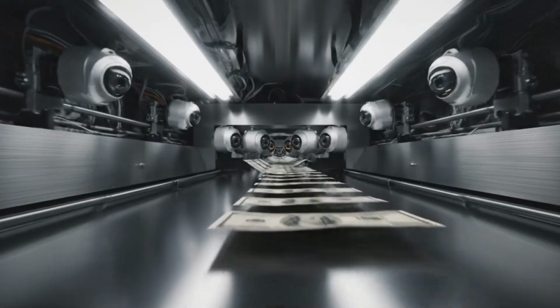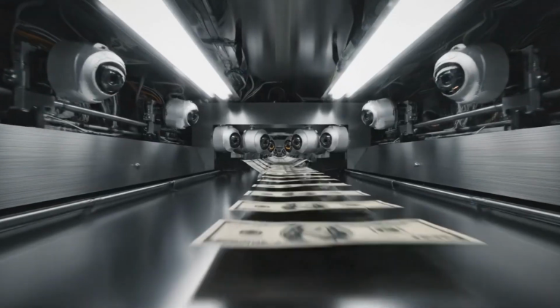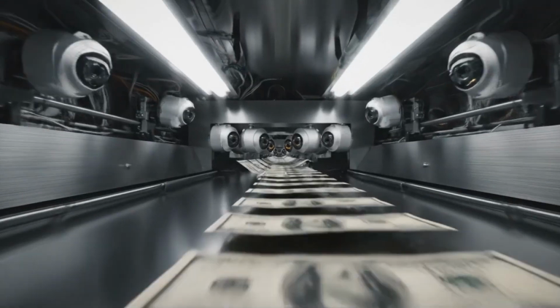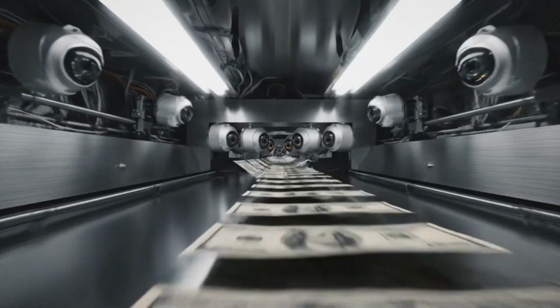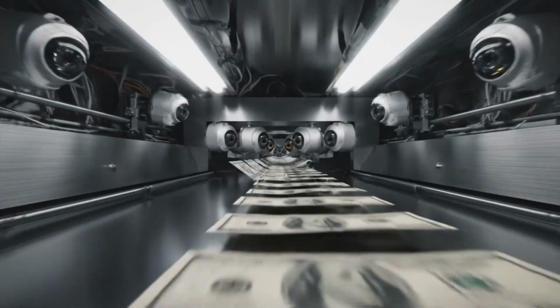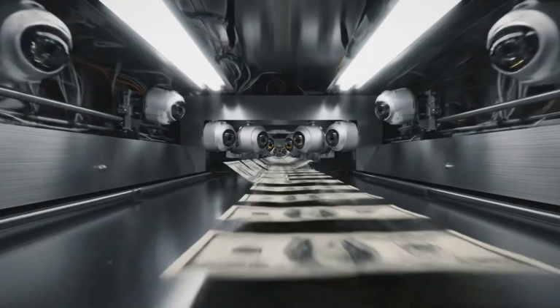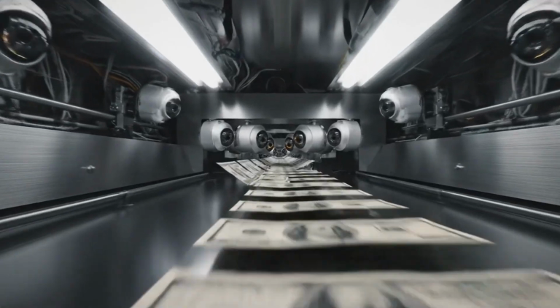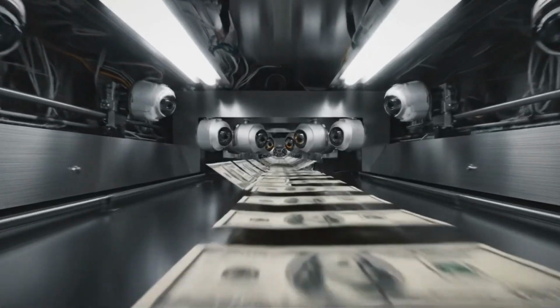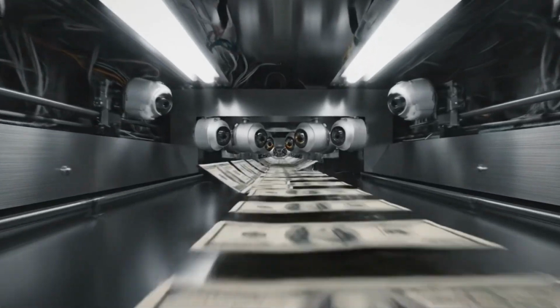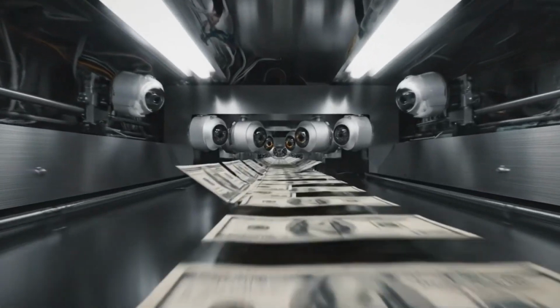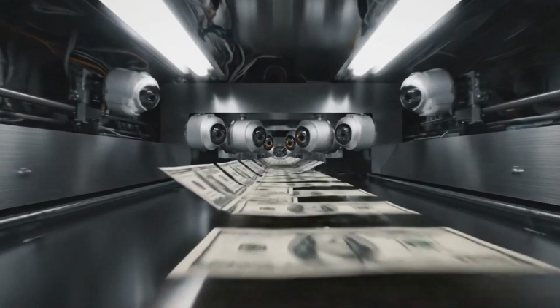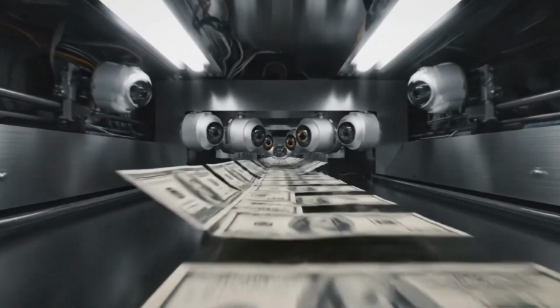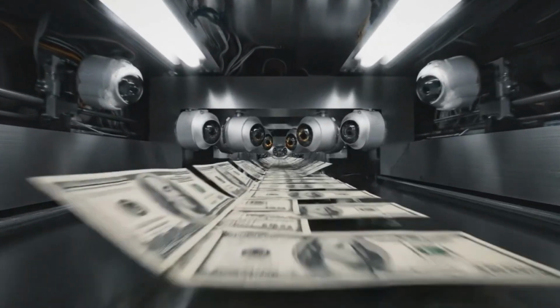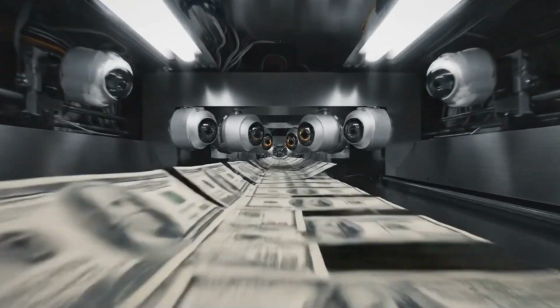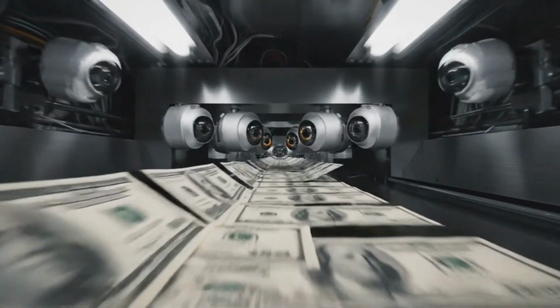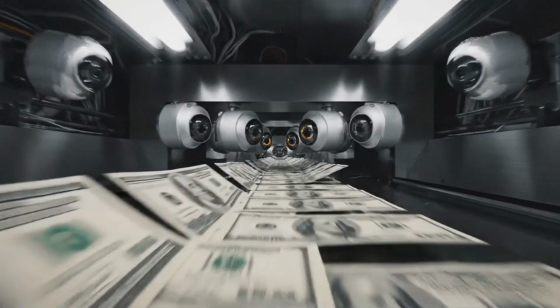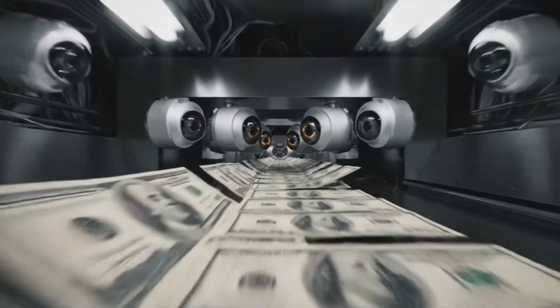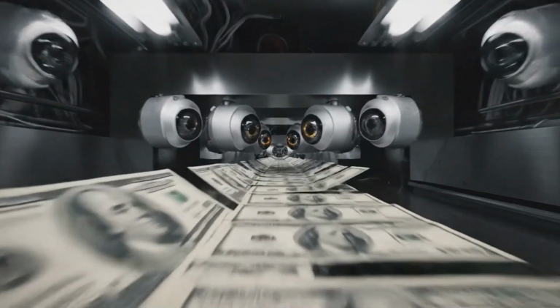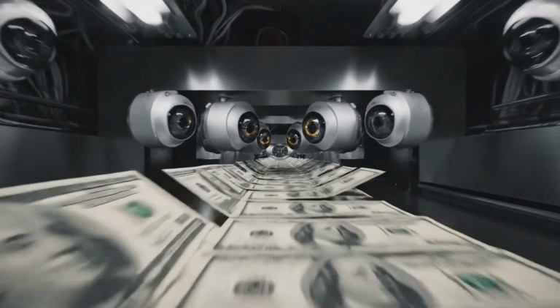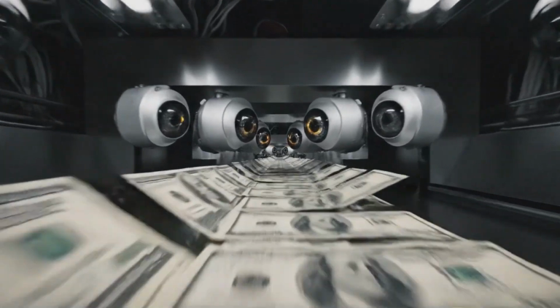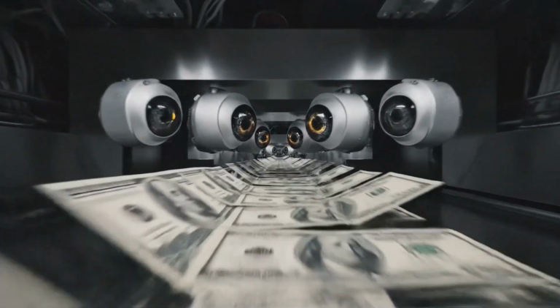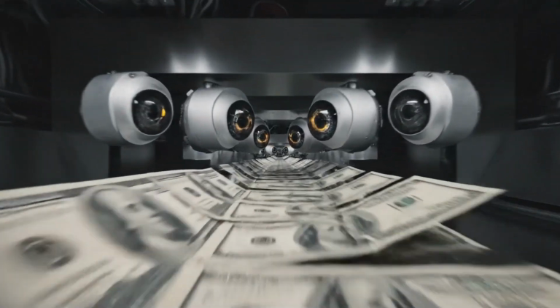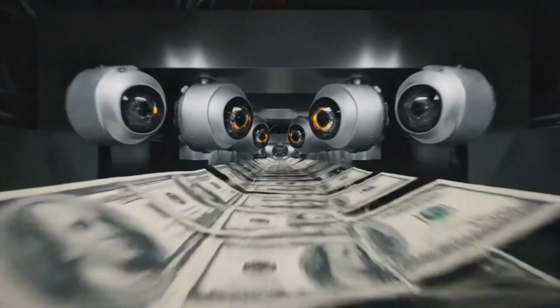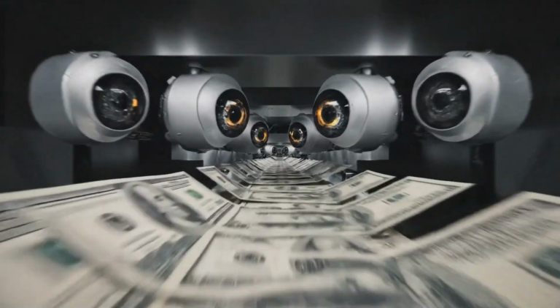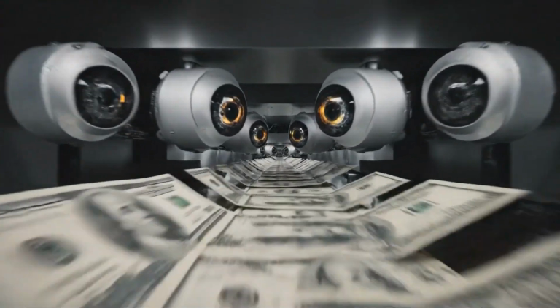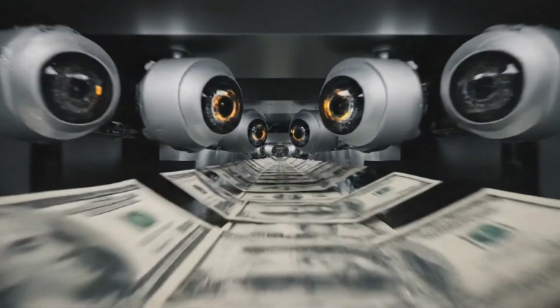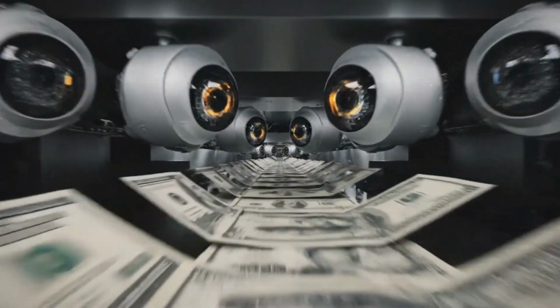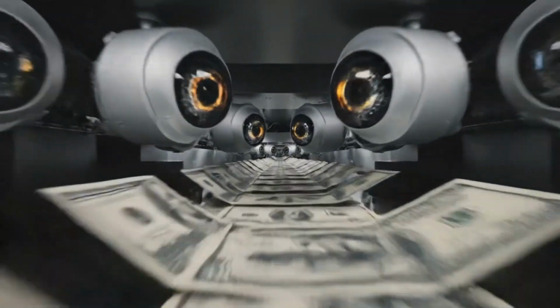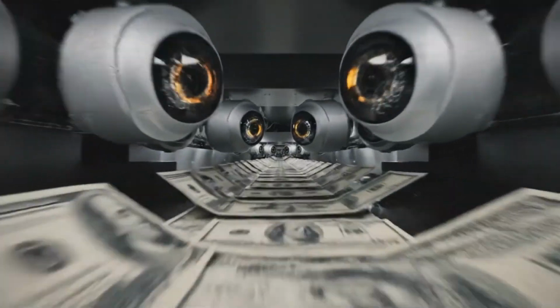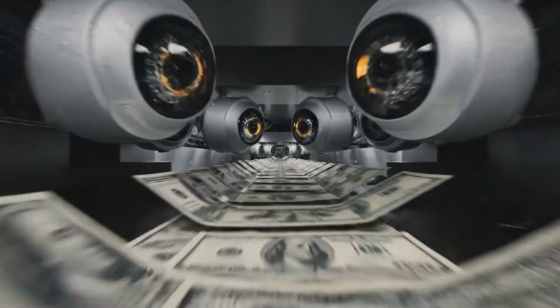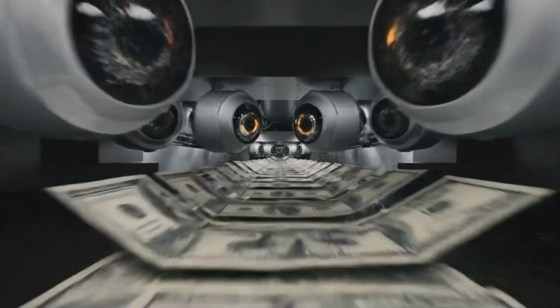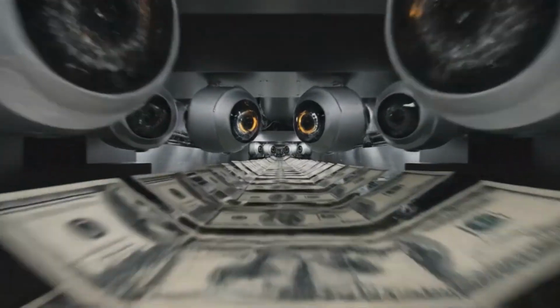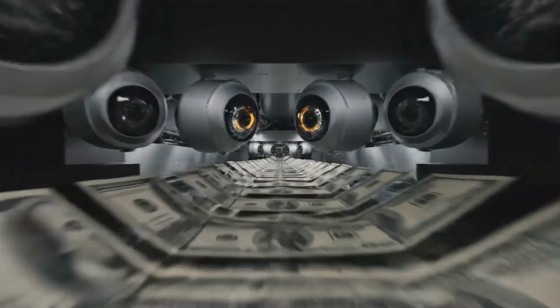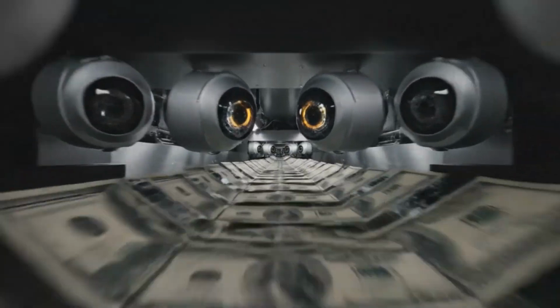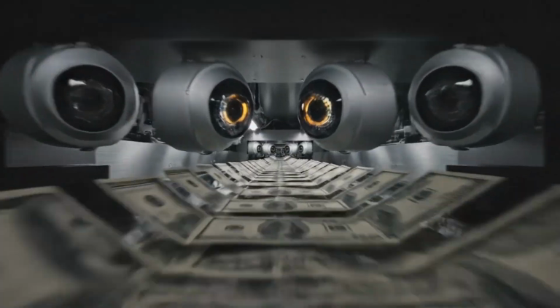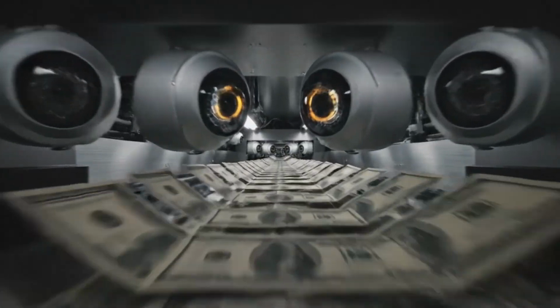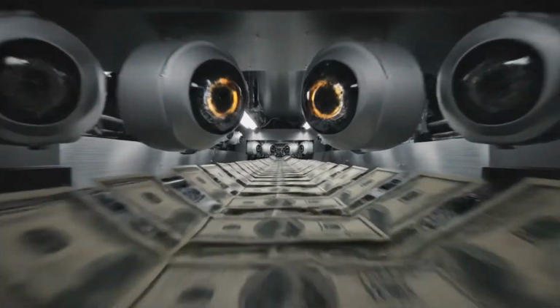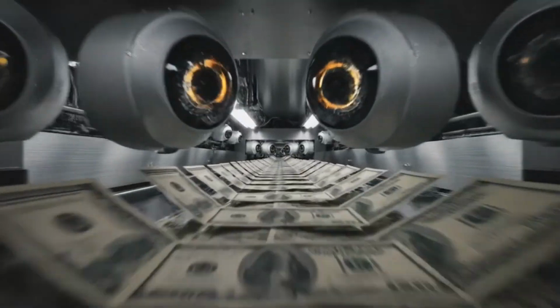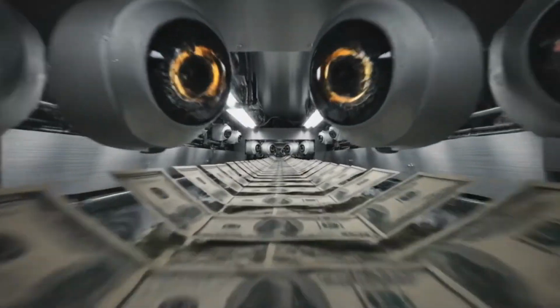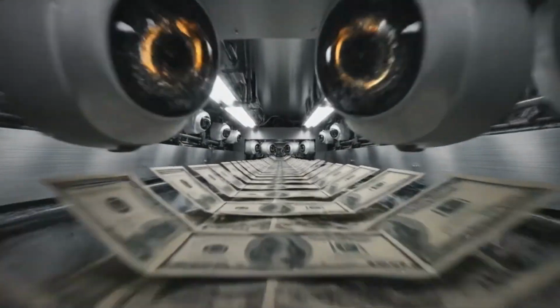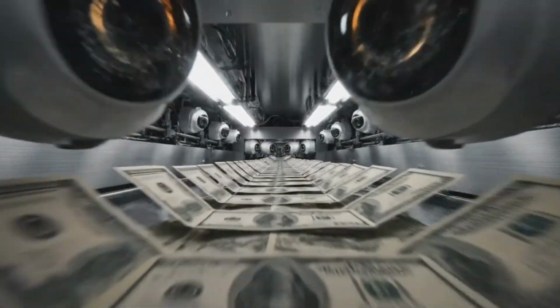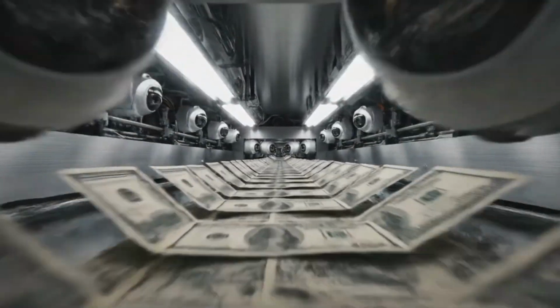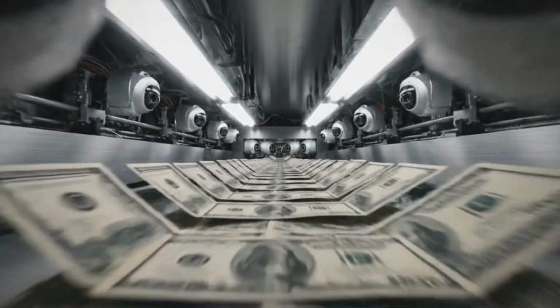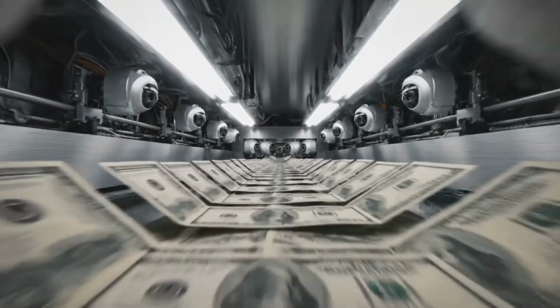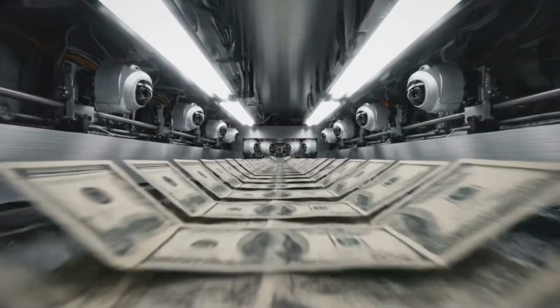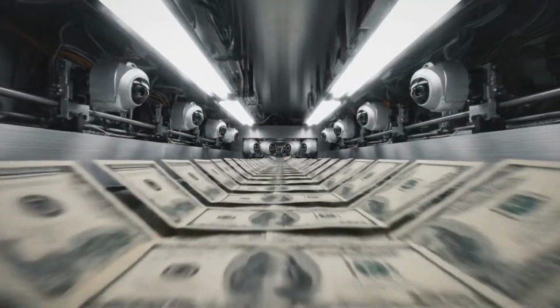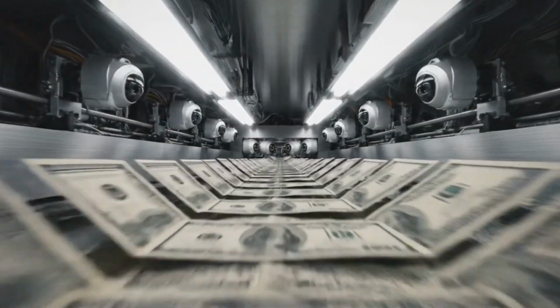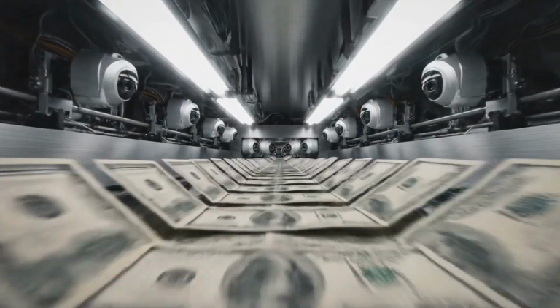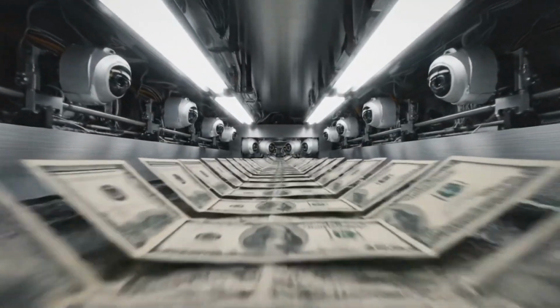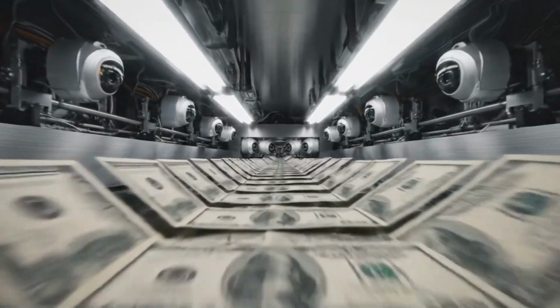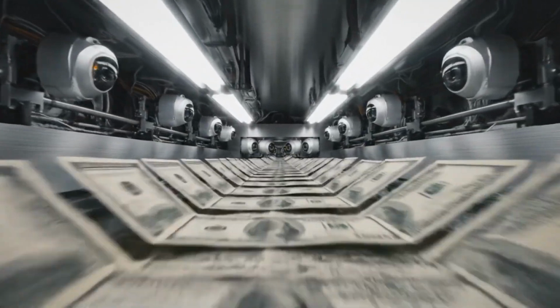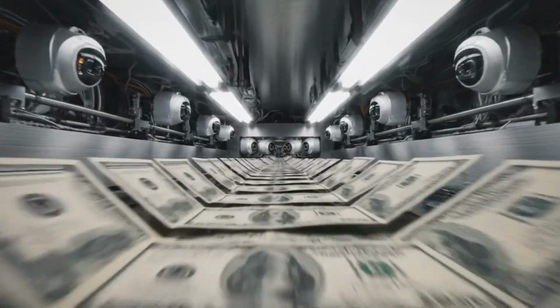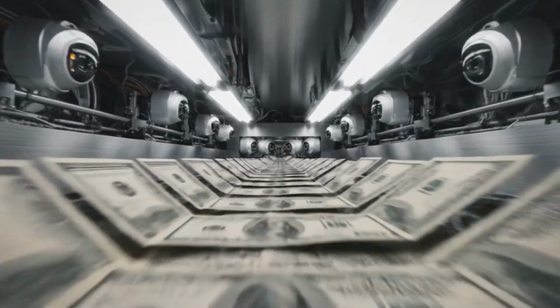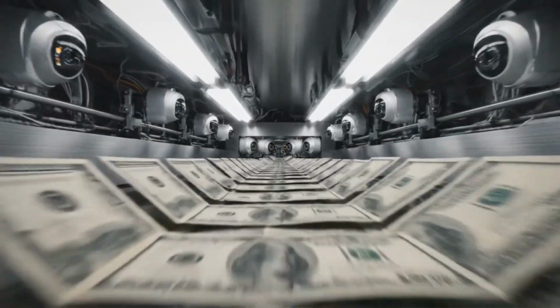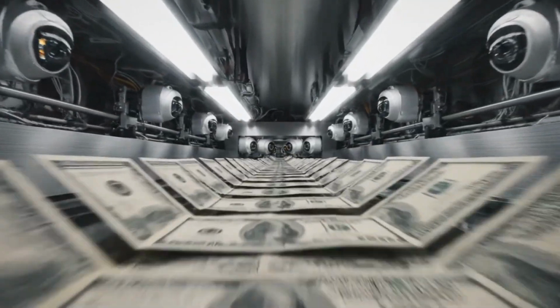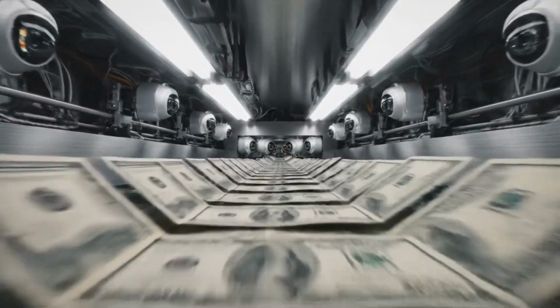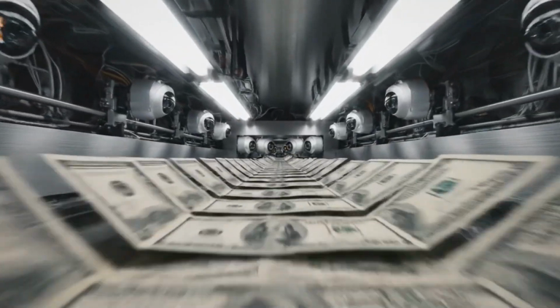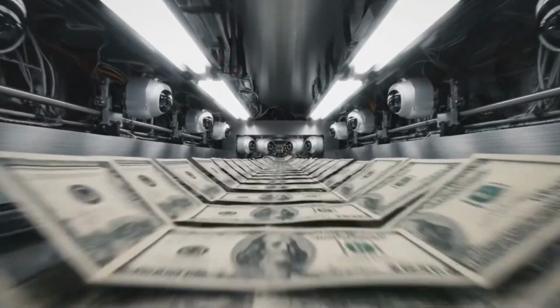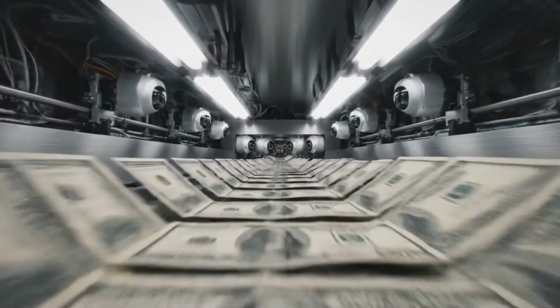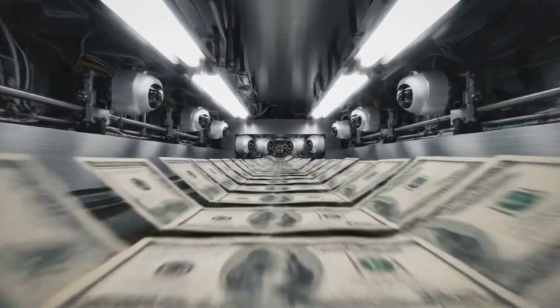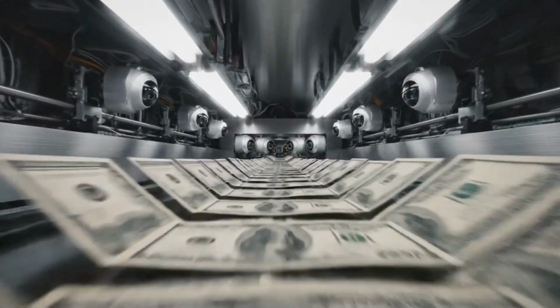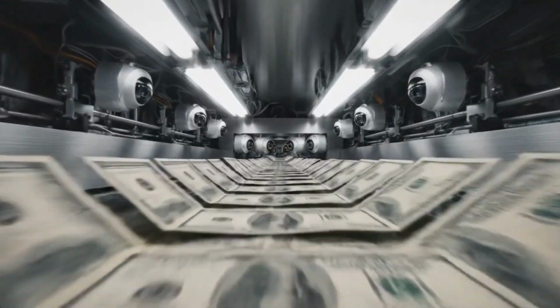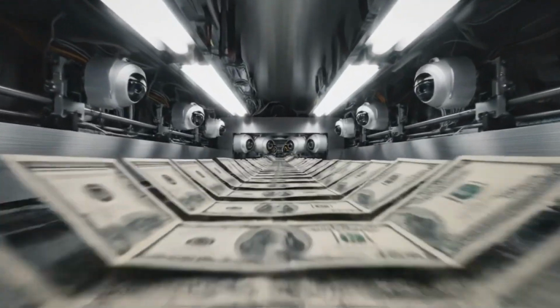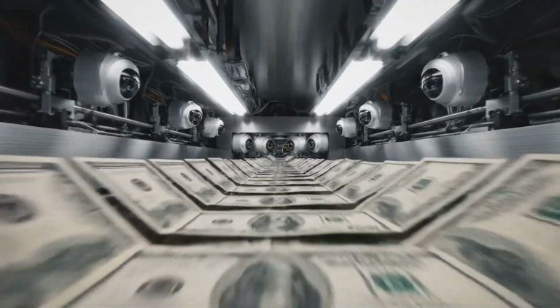Vacuum feeders snatch sheets from the stack at blinding speeds, accelerating them into the dark tunnel of the inspection system.